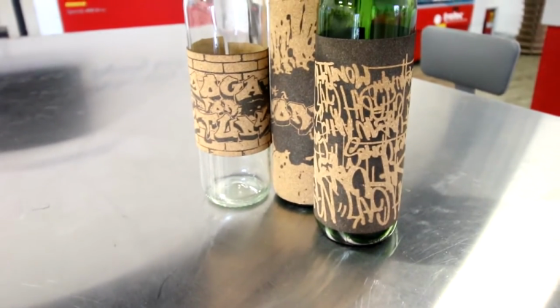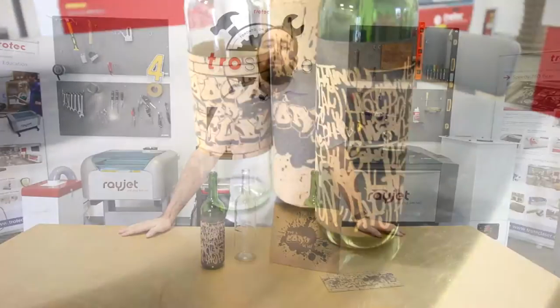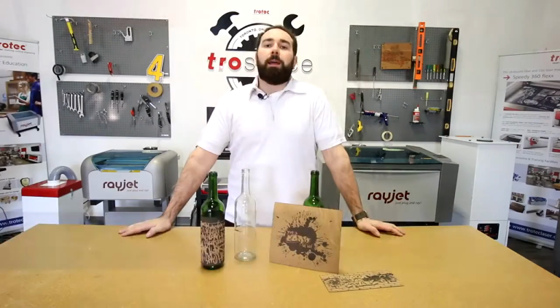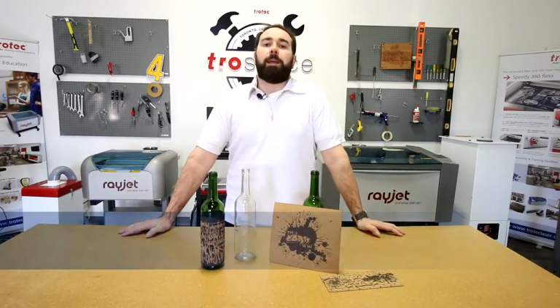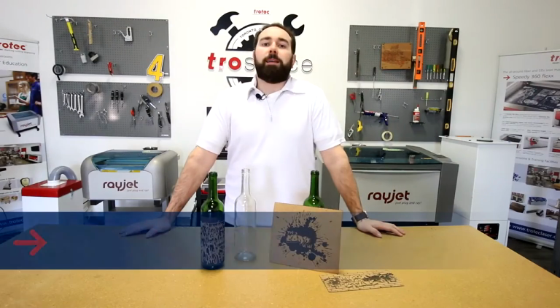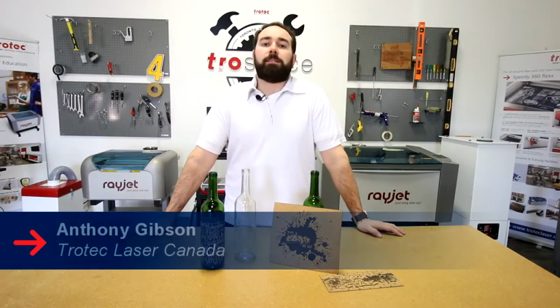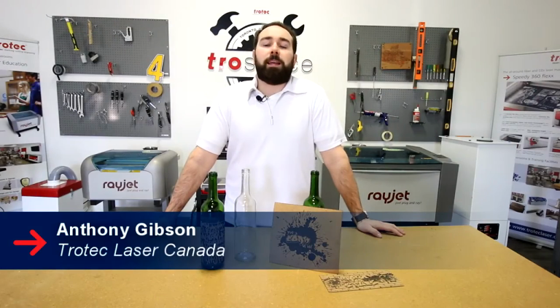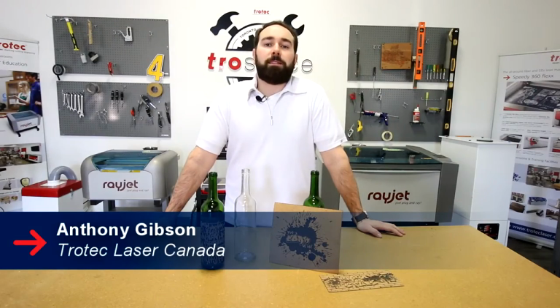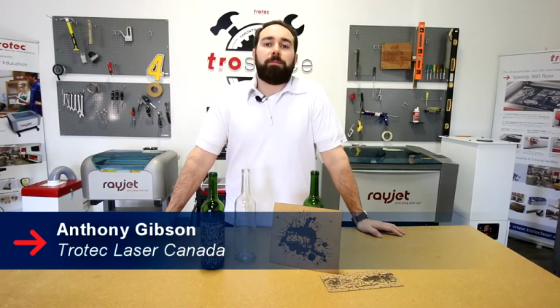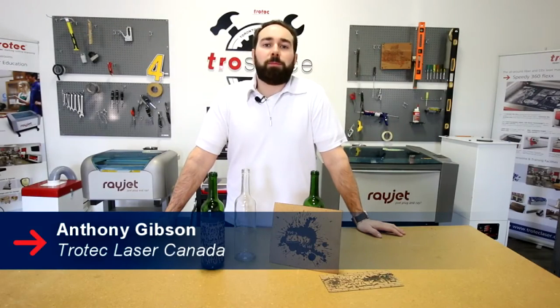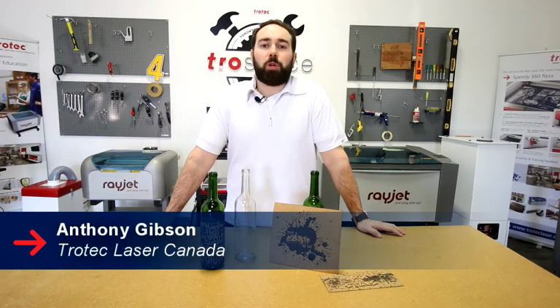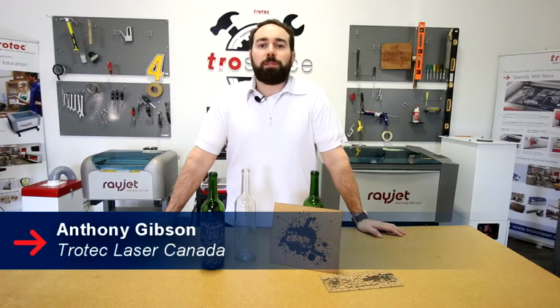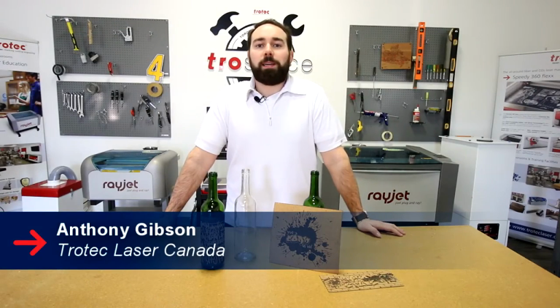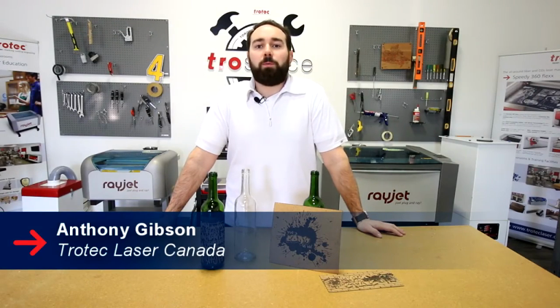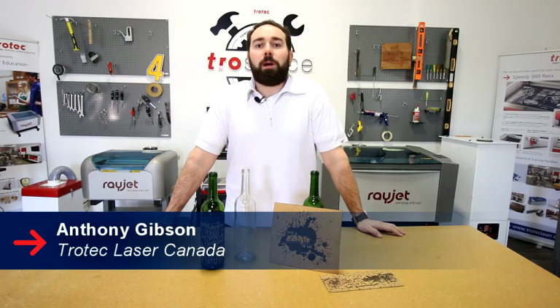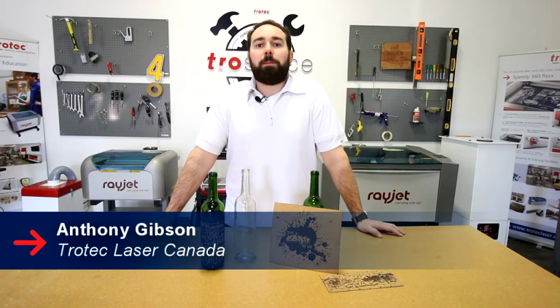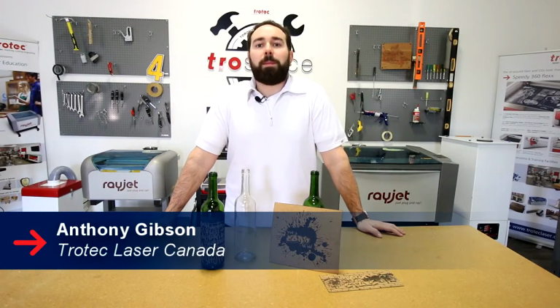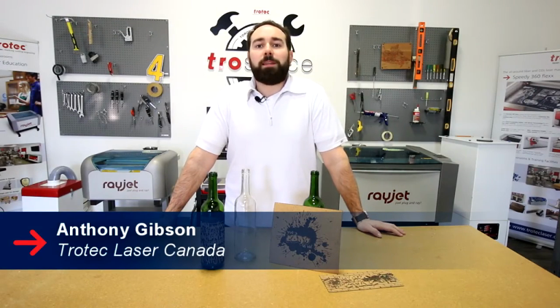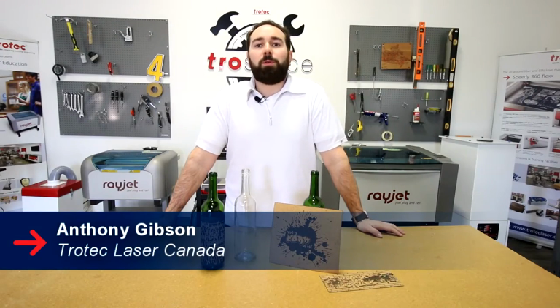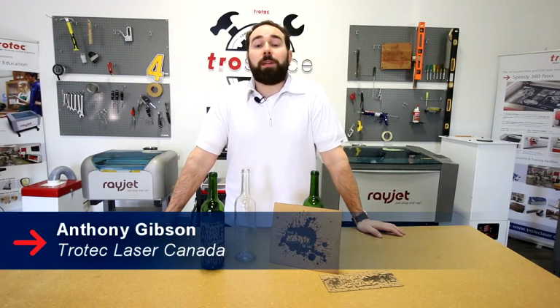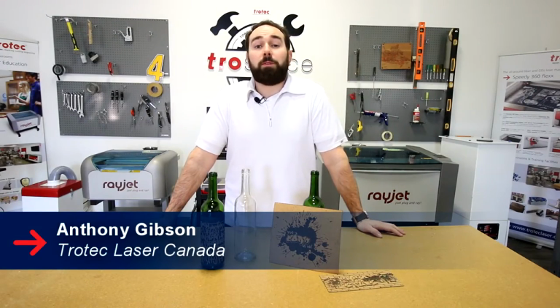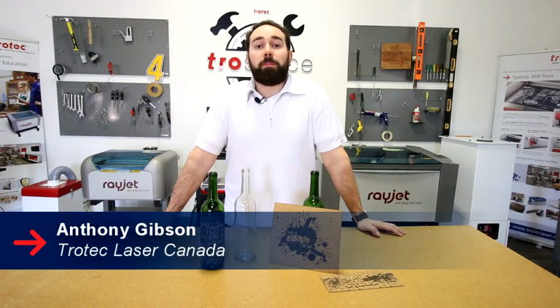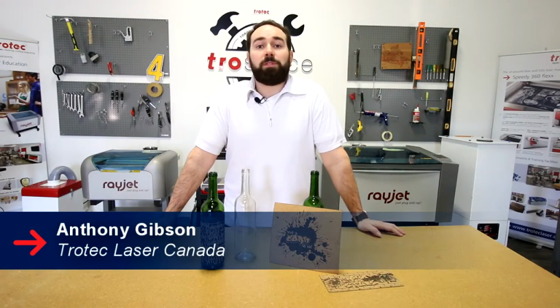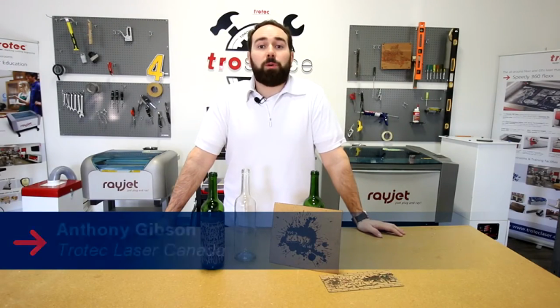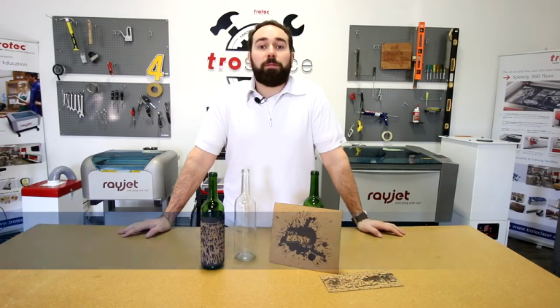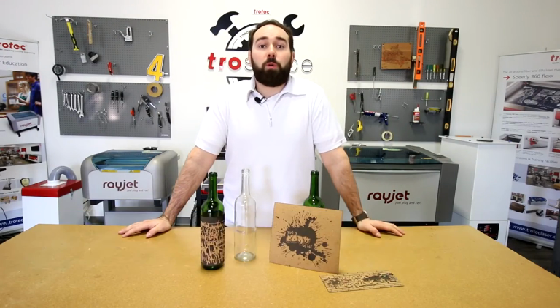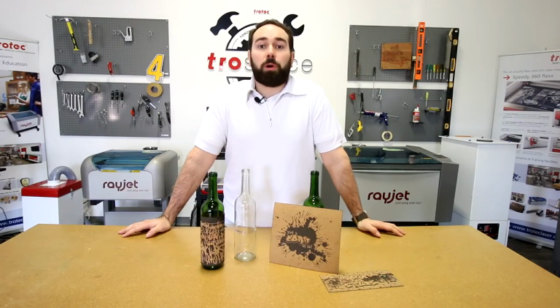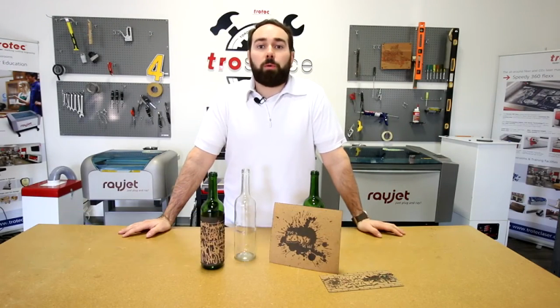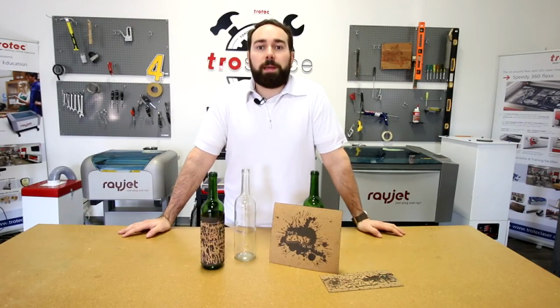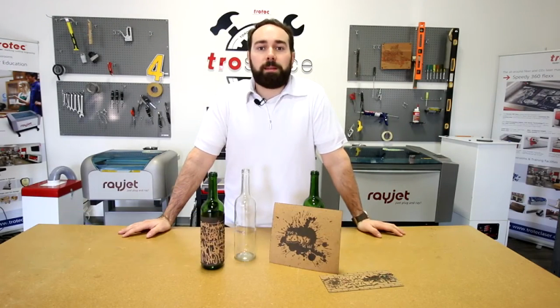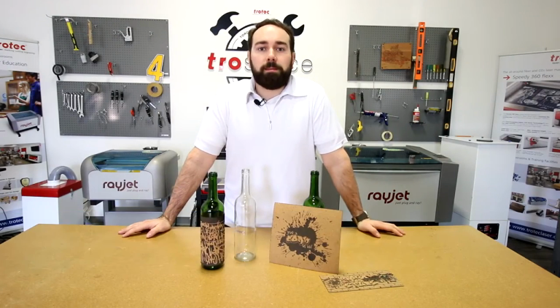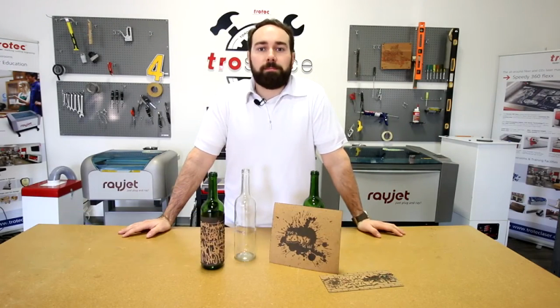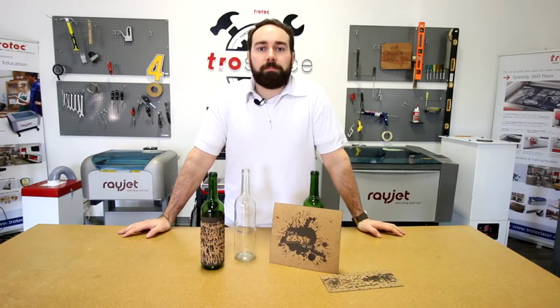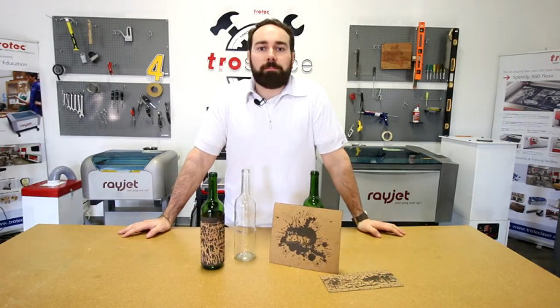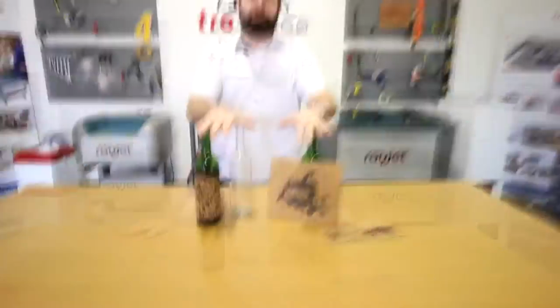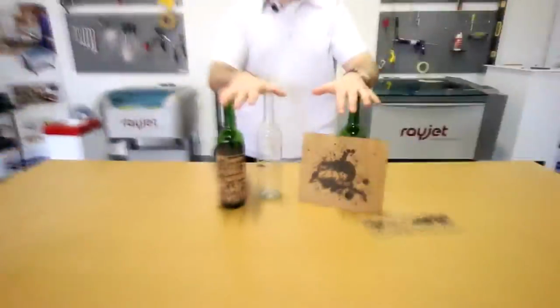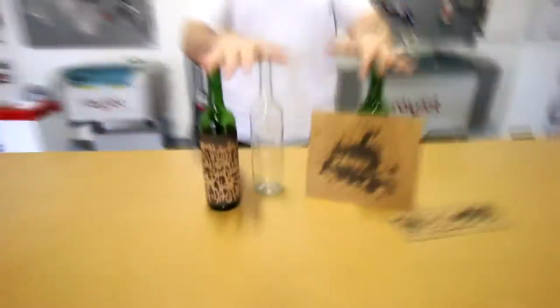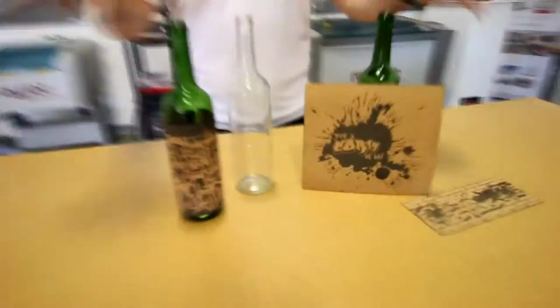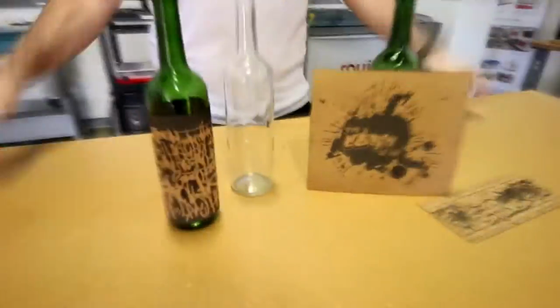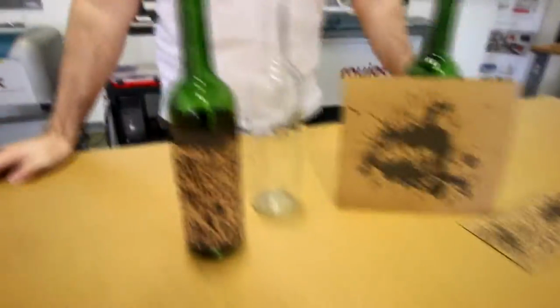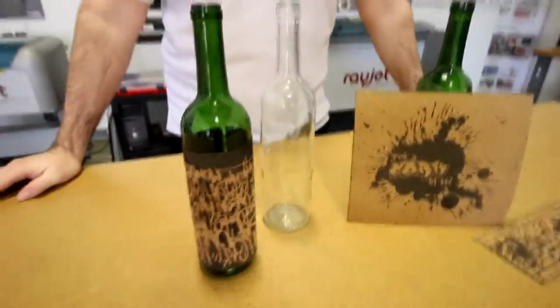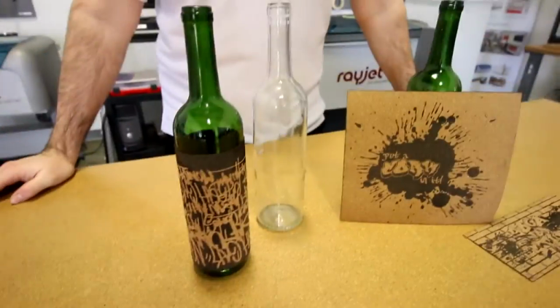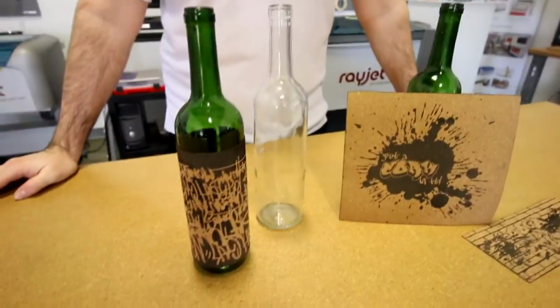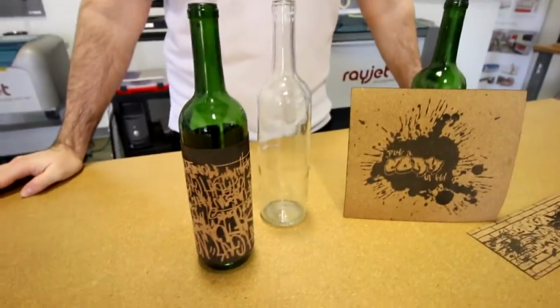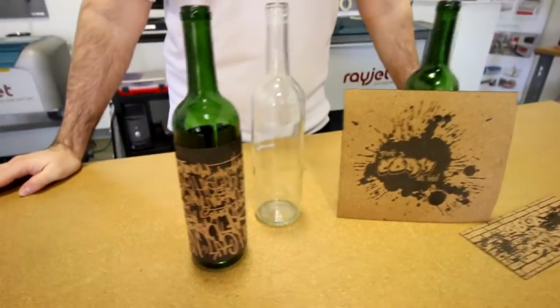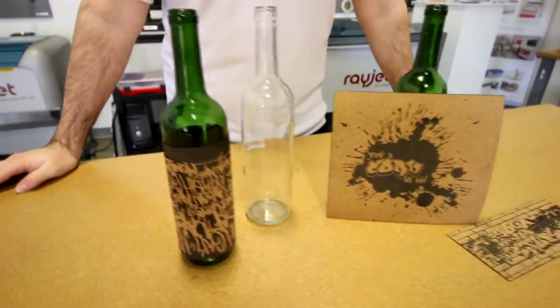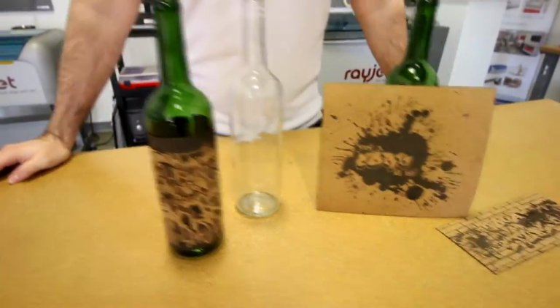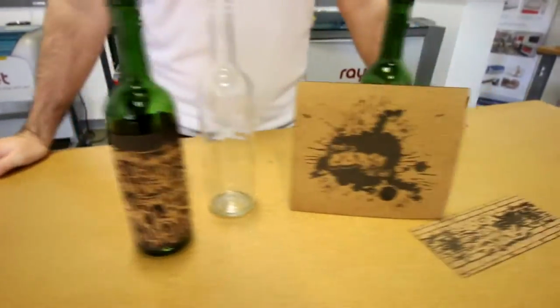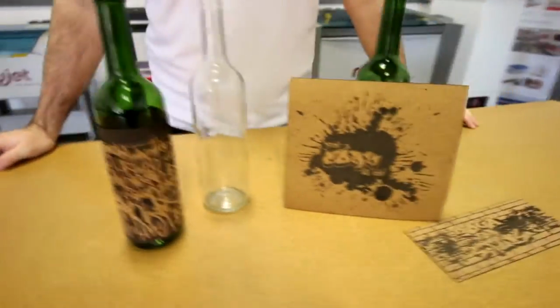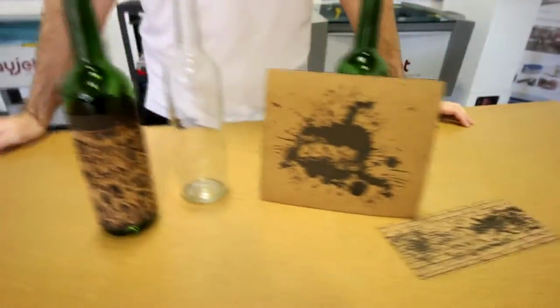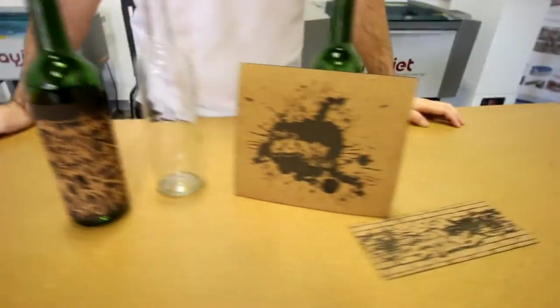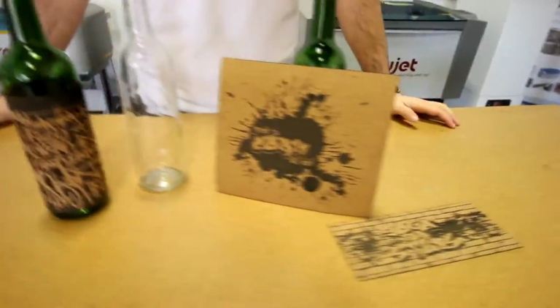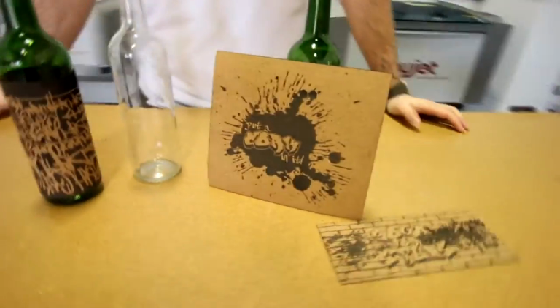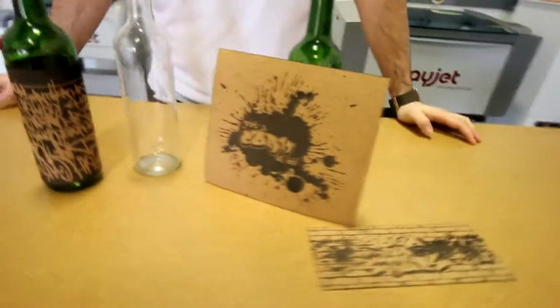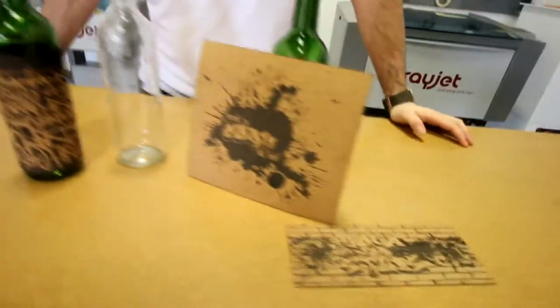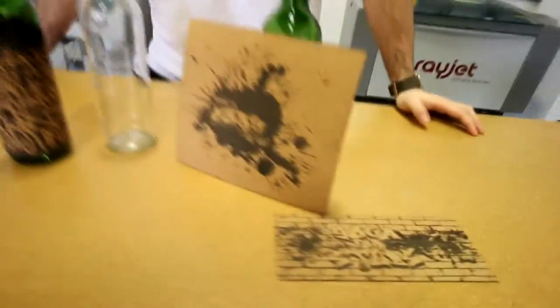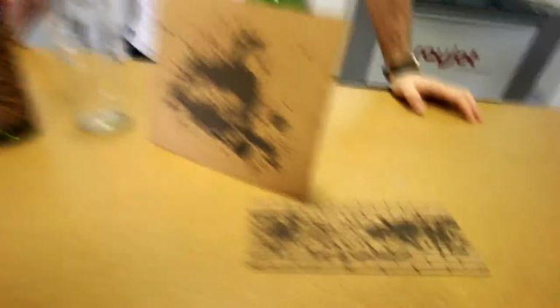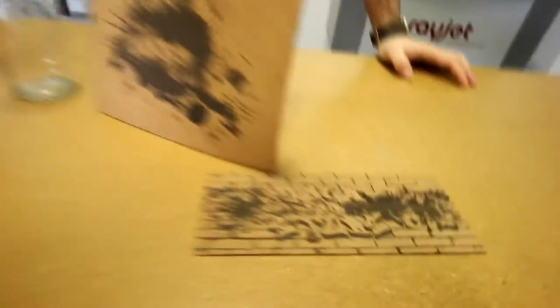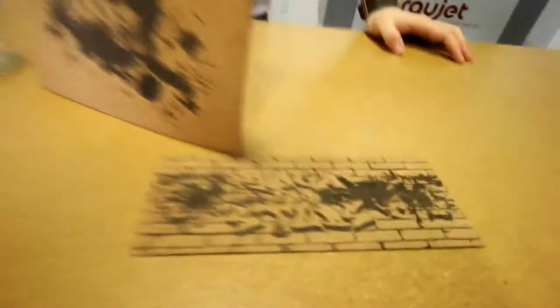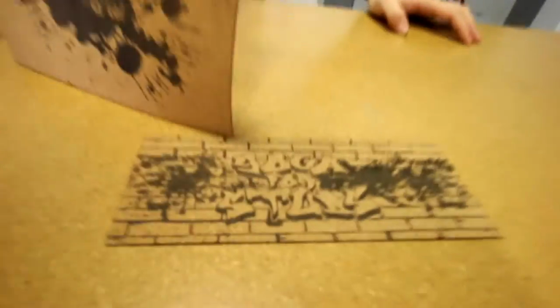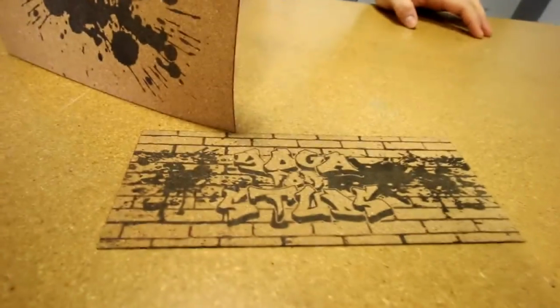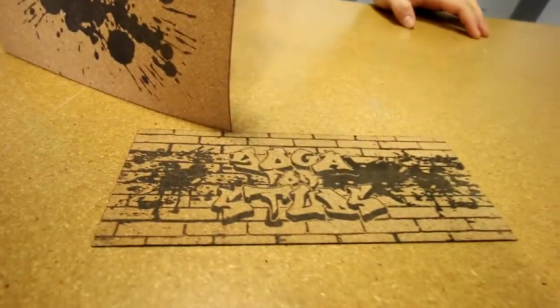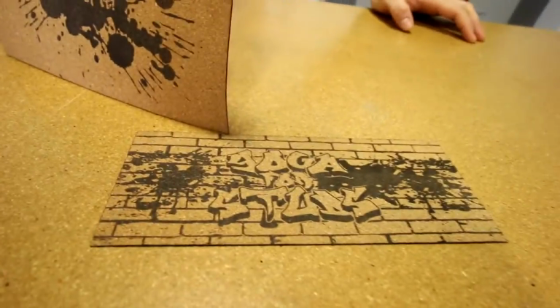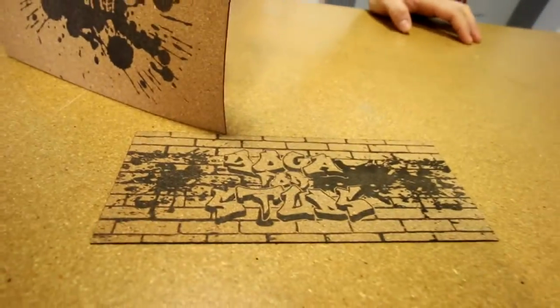Hey guys, it's Anthony from Trotec. Welcome back to another episode of Cork Week. Today, we're going to be showing you how we made these beautiful, awesome cork model wraps.